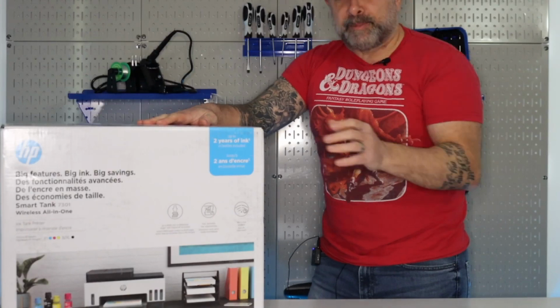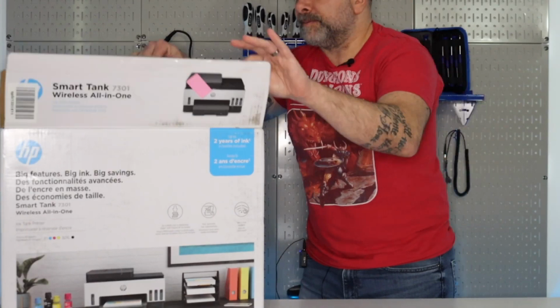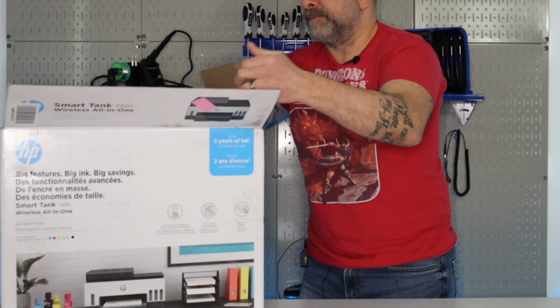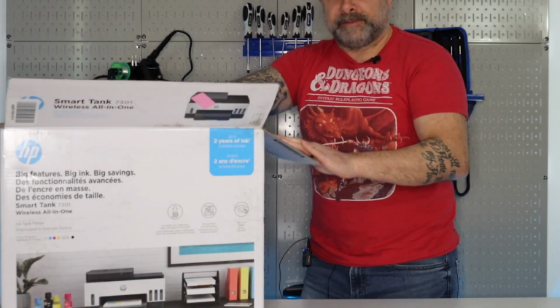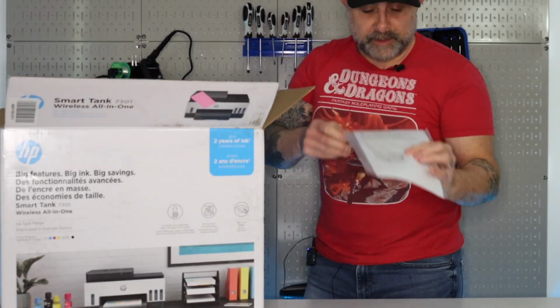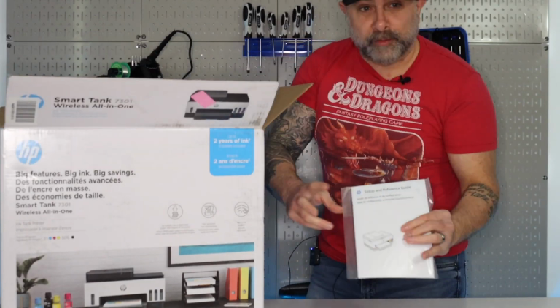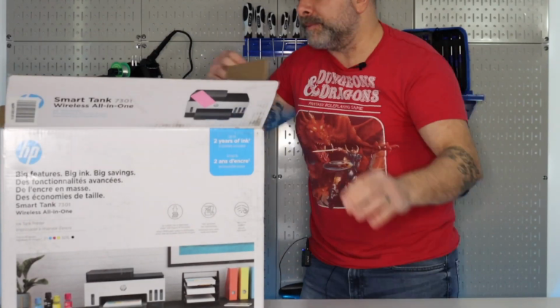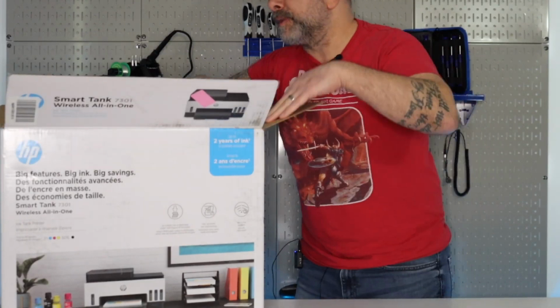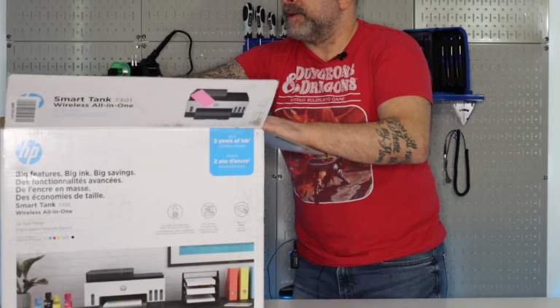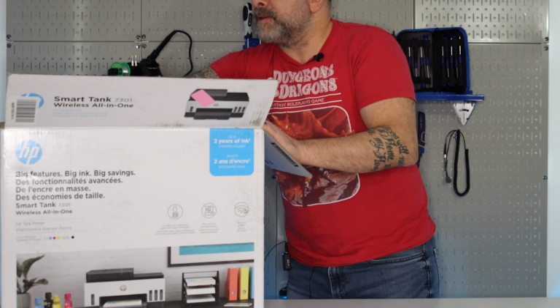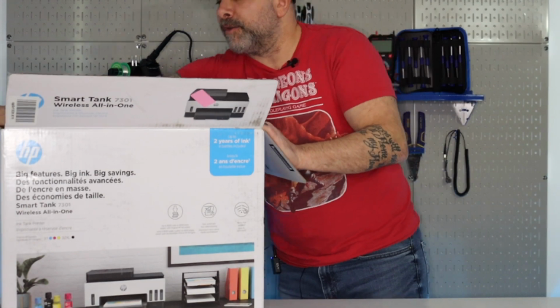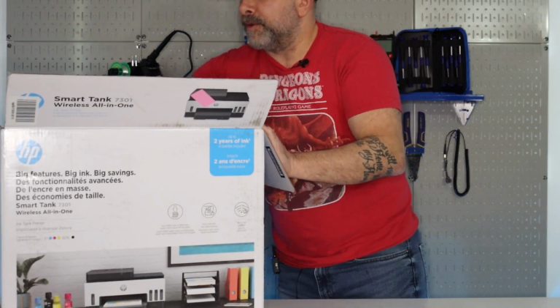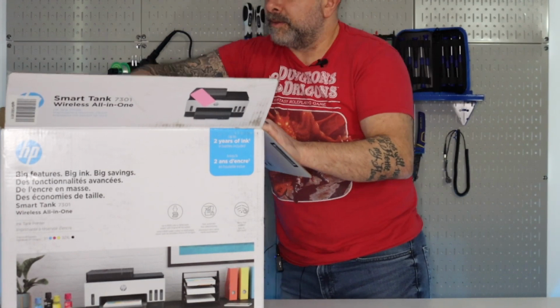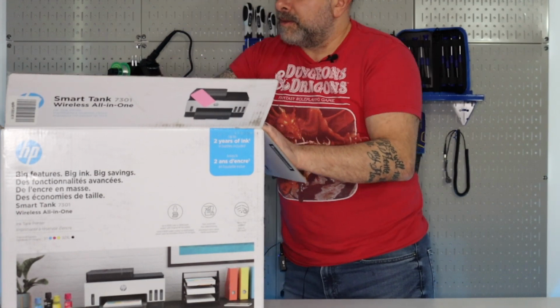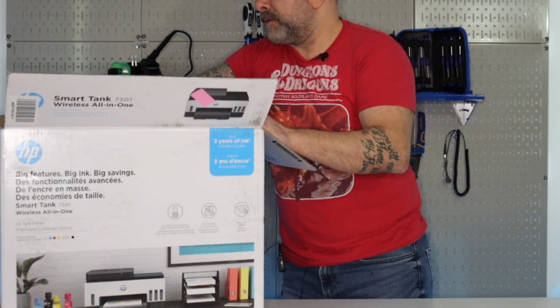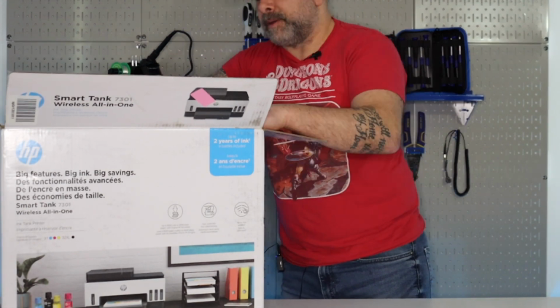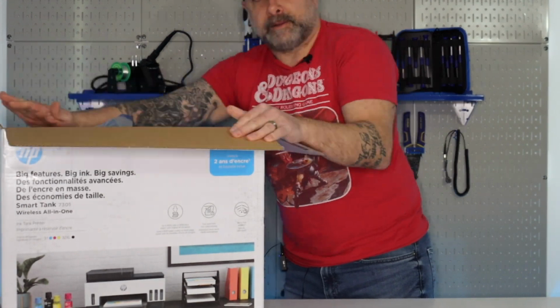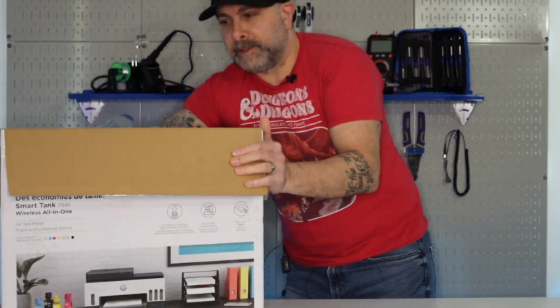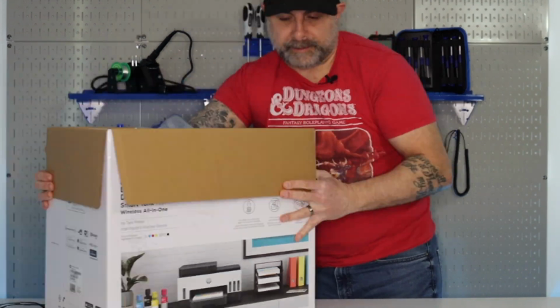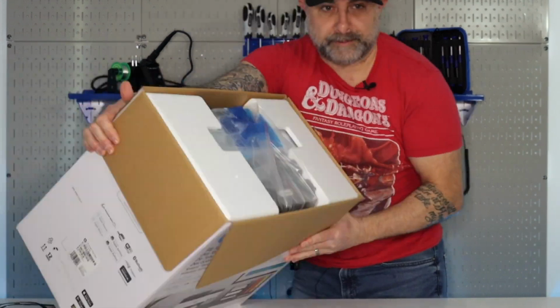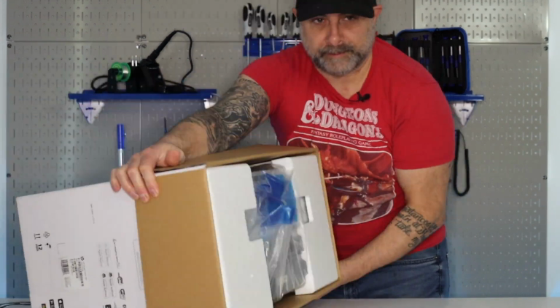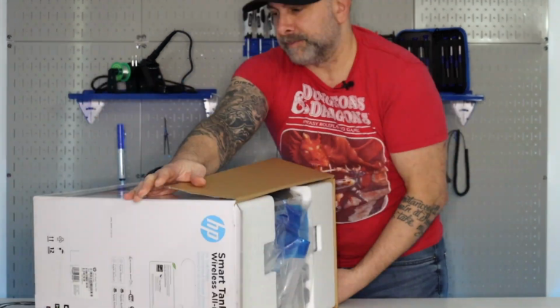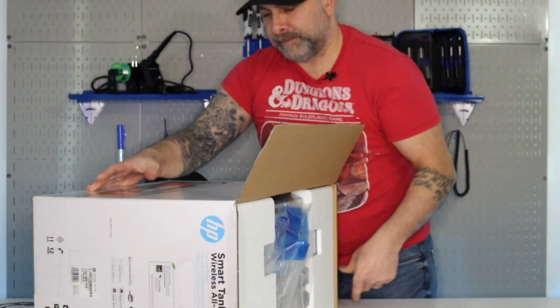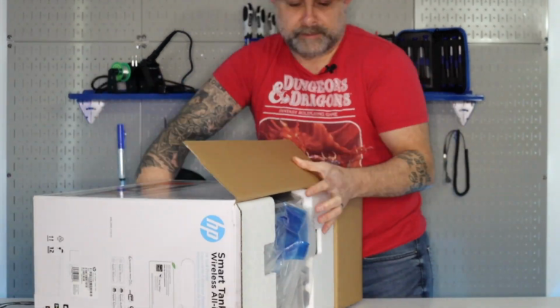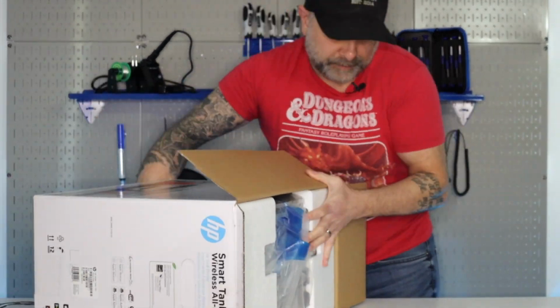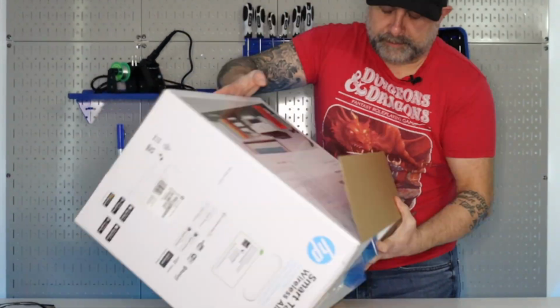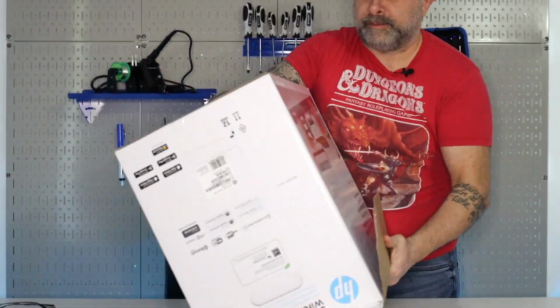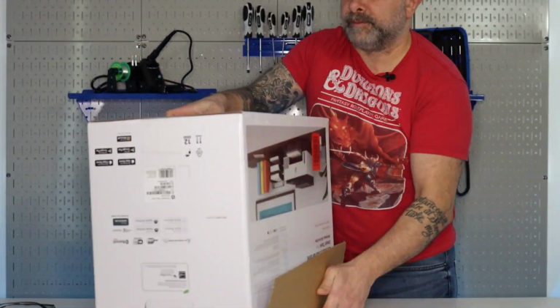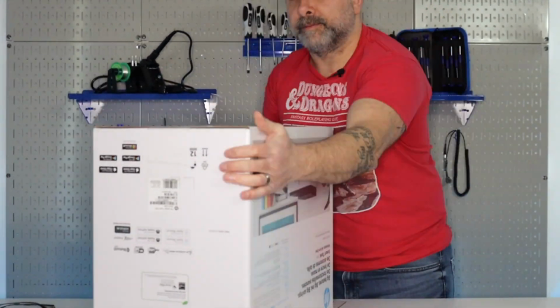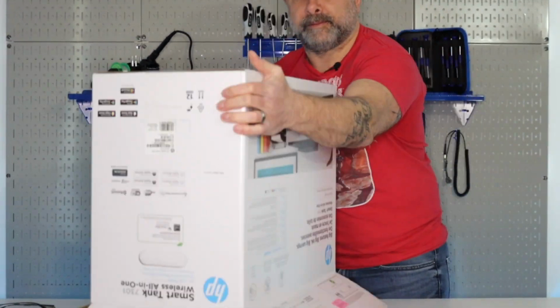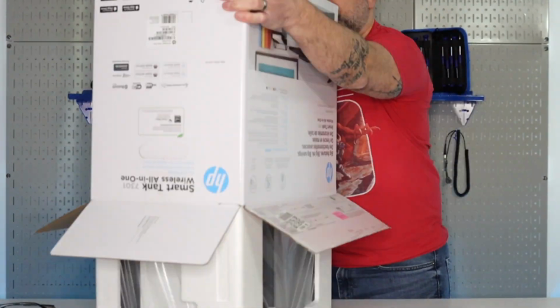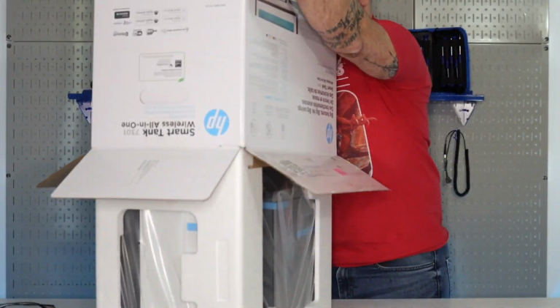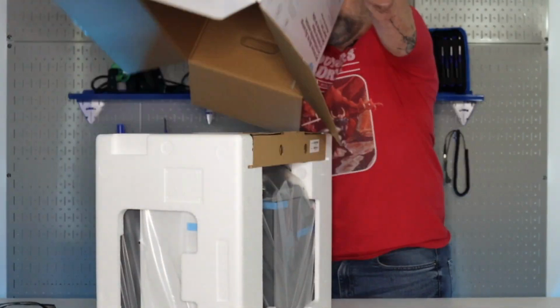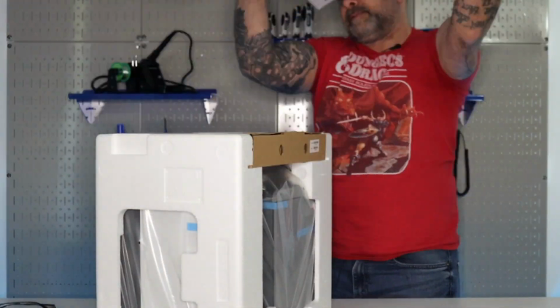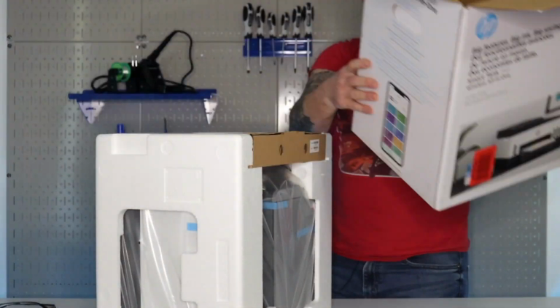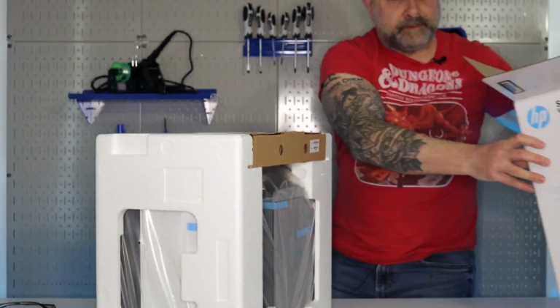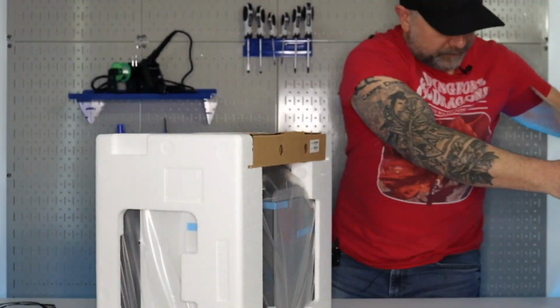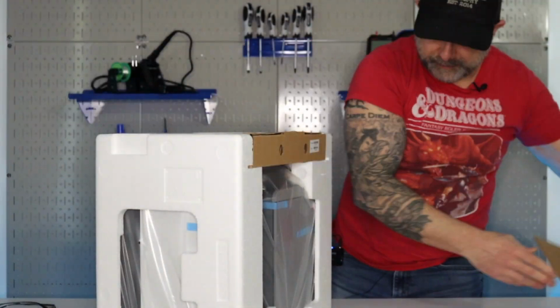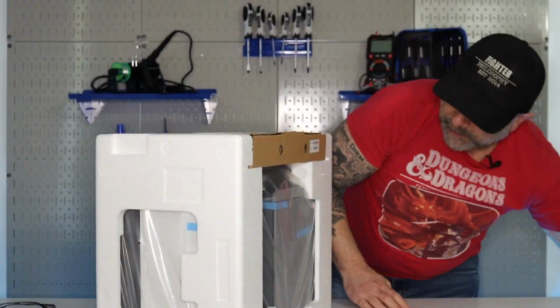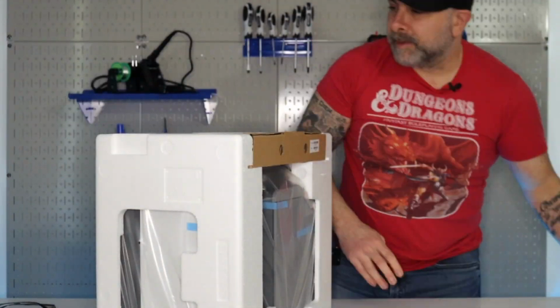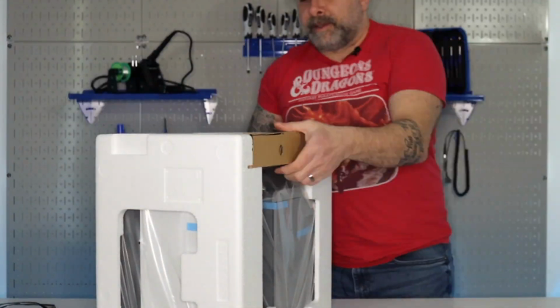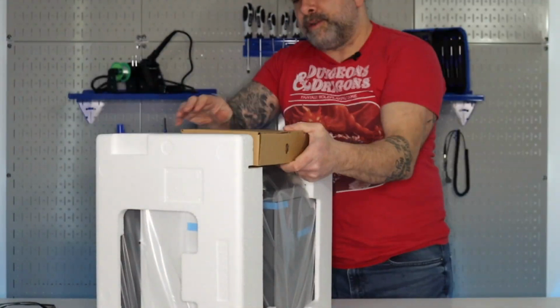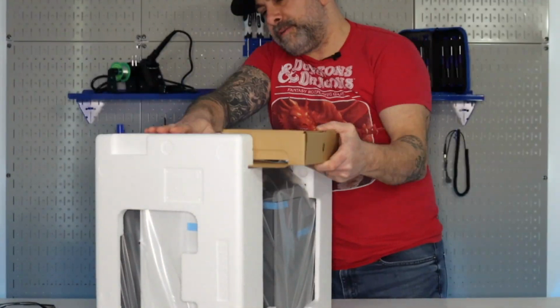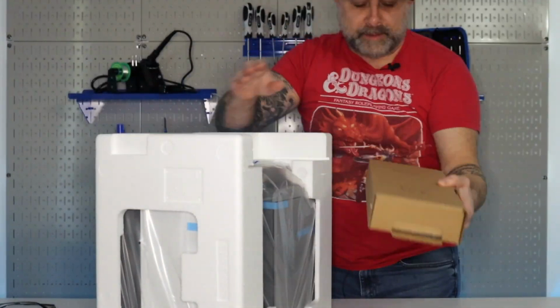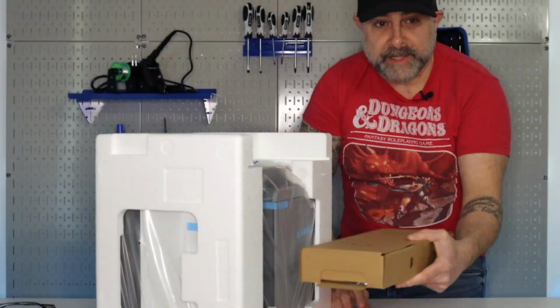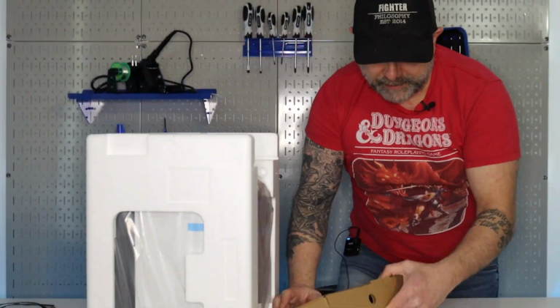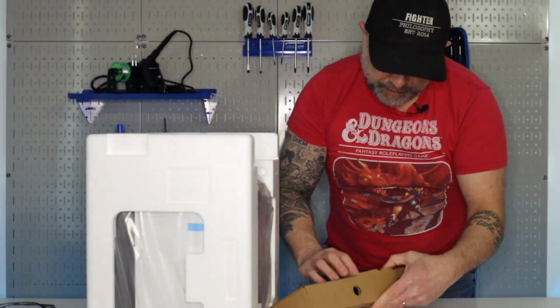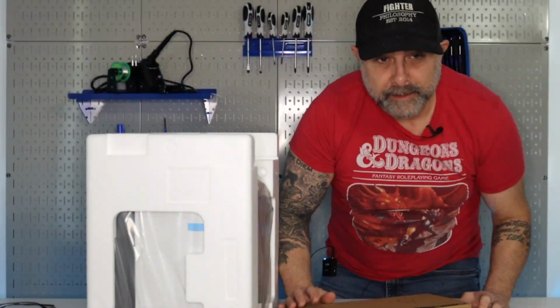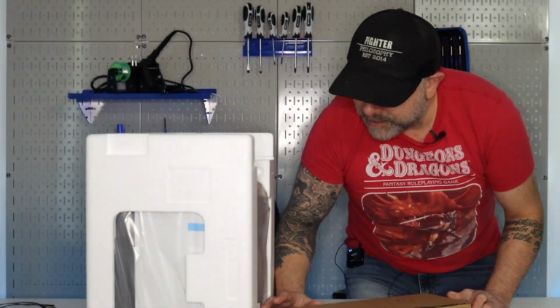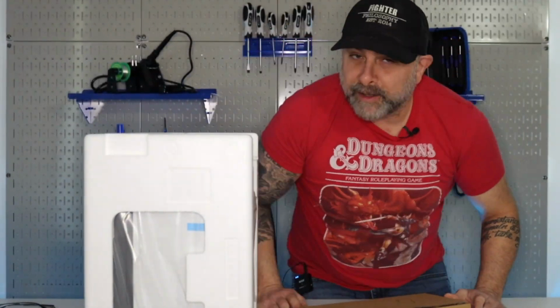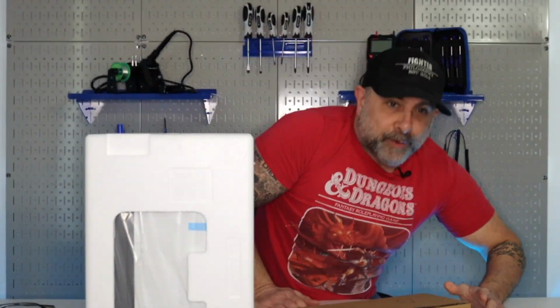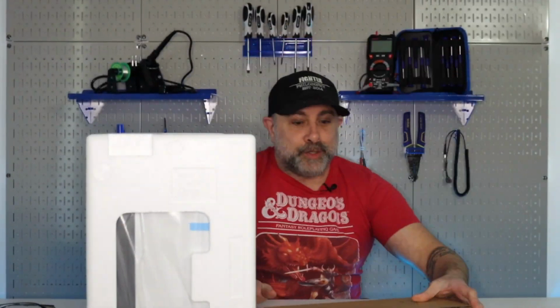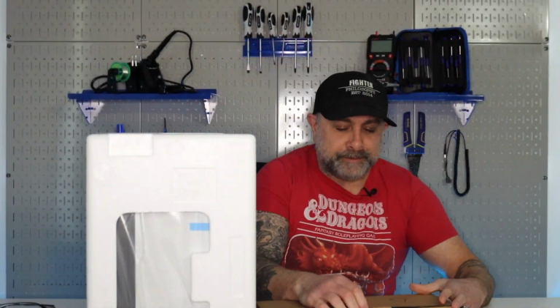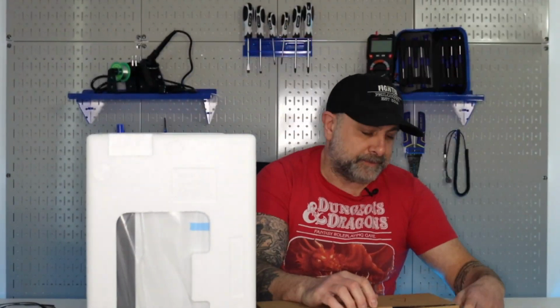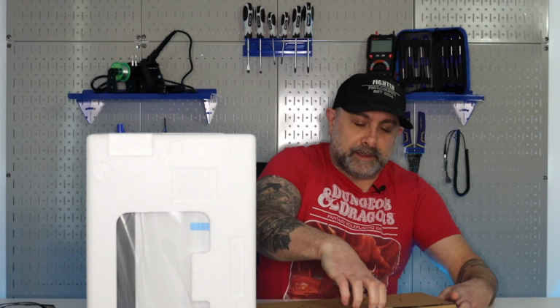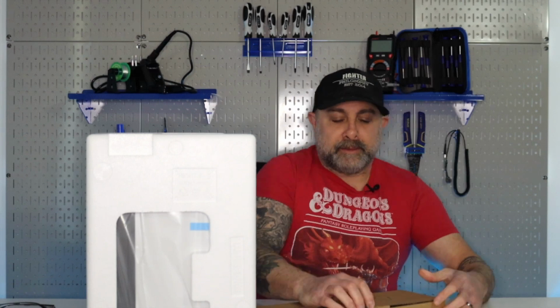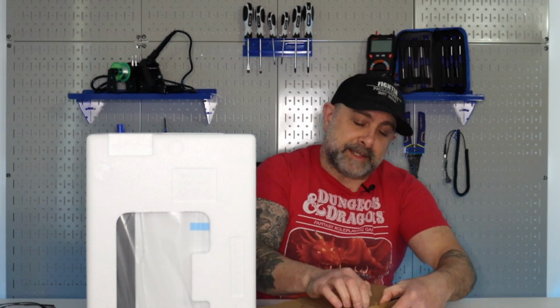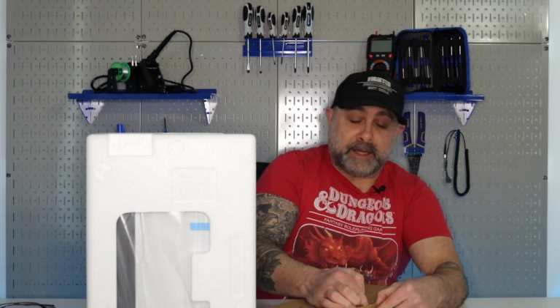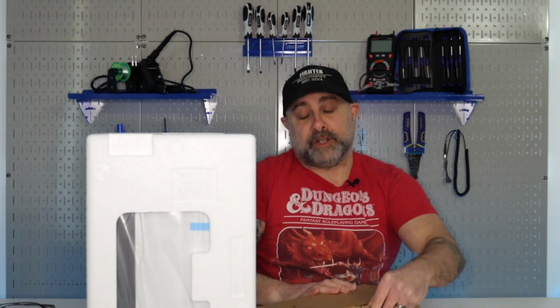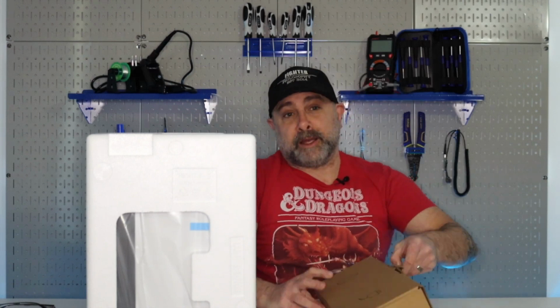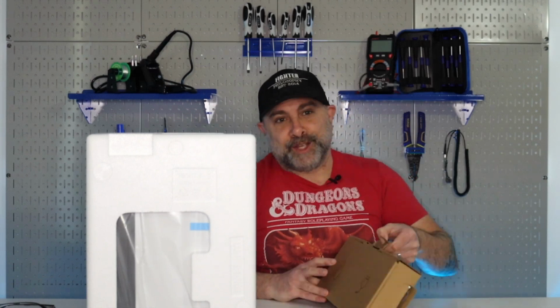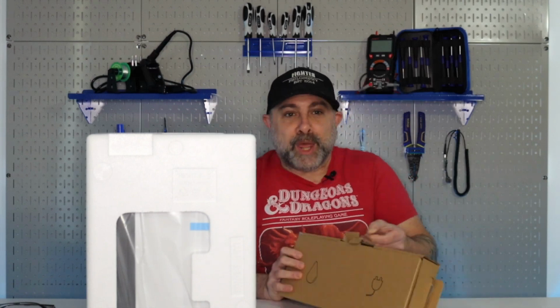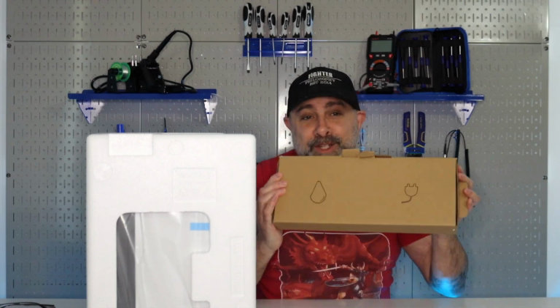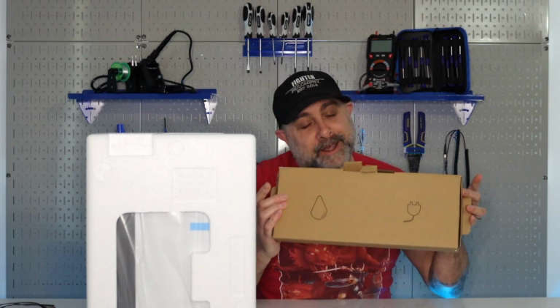Here's what comes inside the box: the manual, the ink, the printer itself, the power cable, and the print heads.